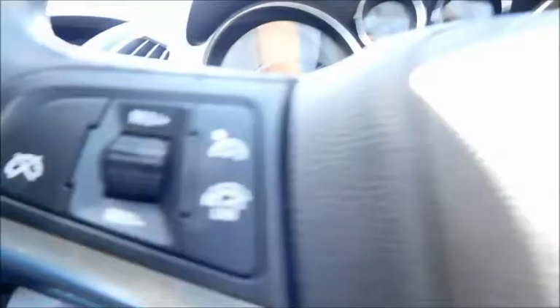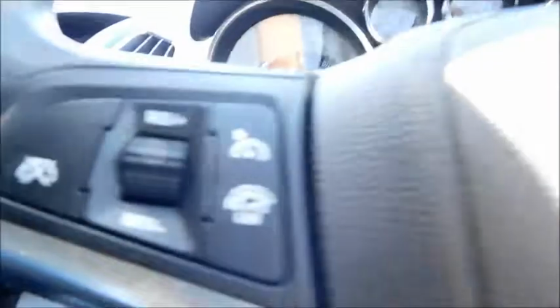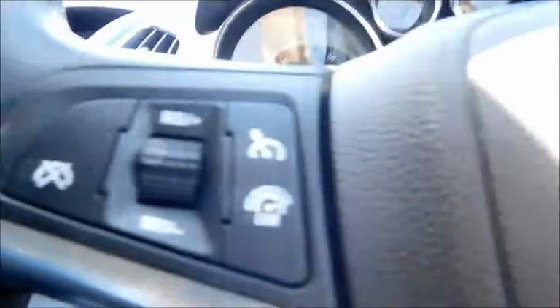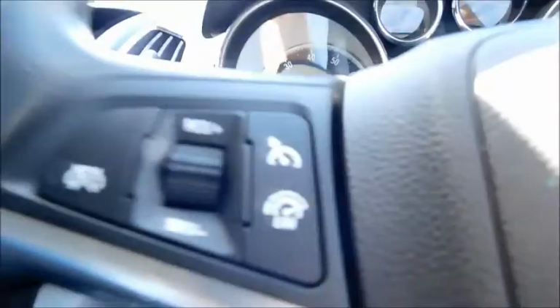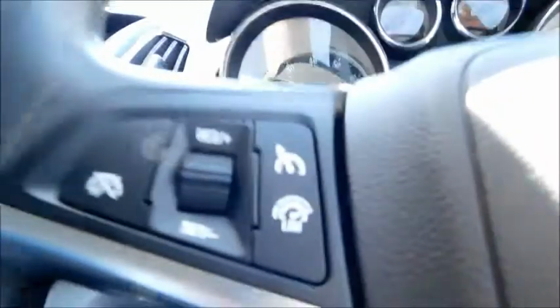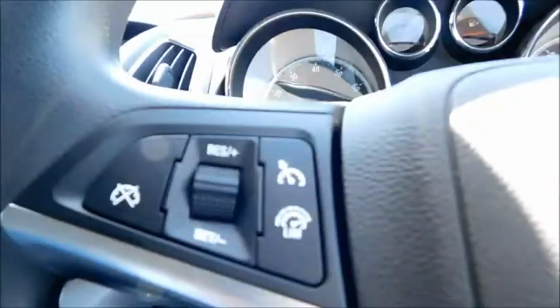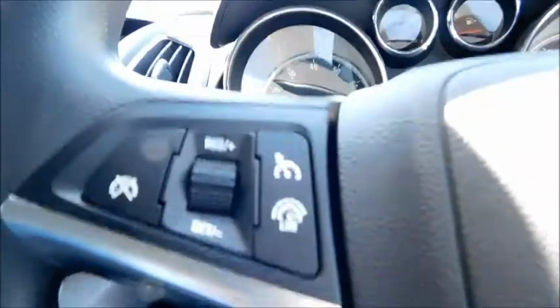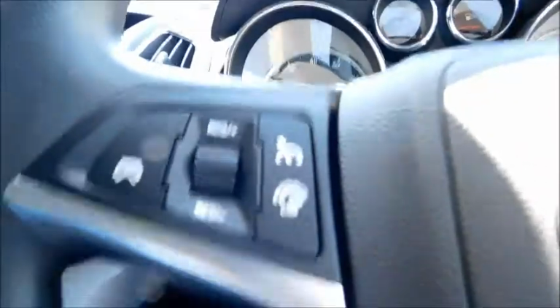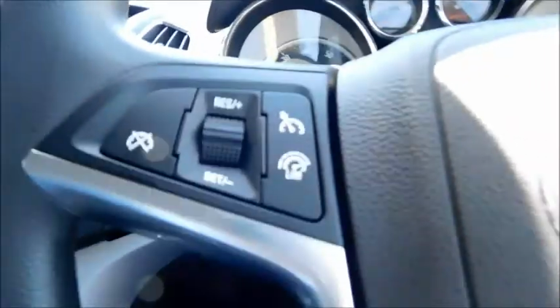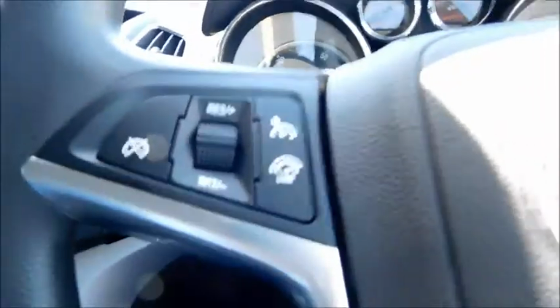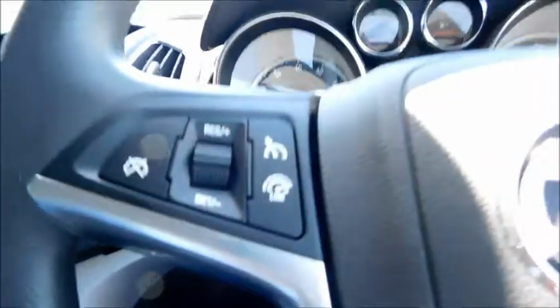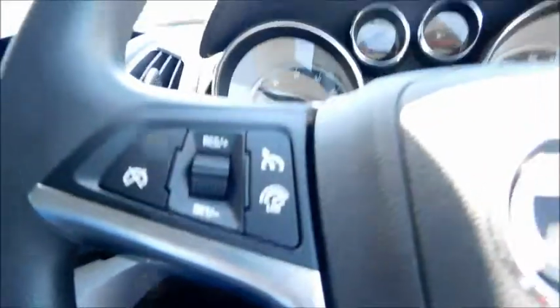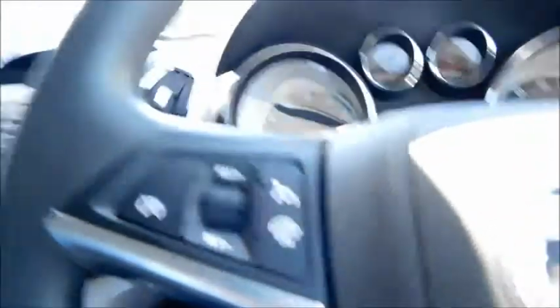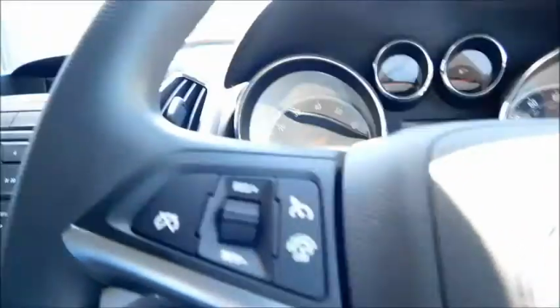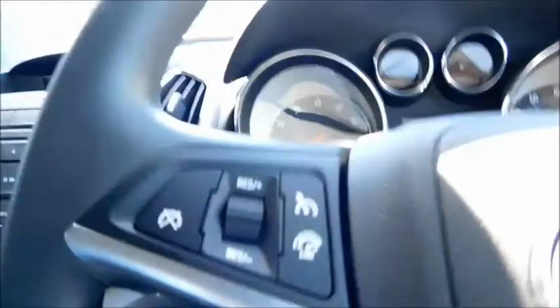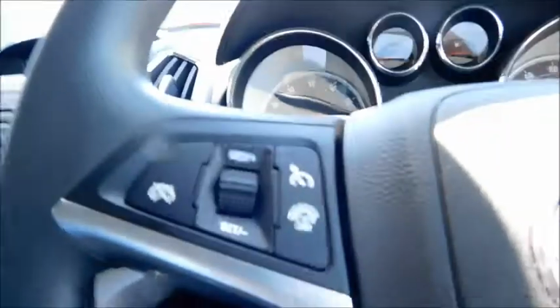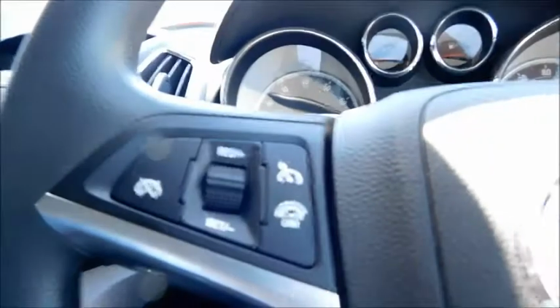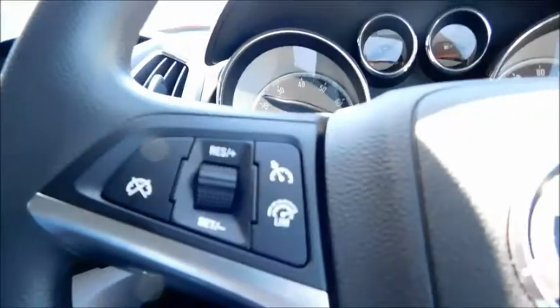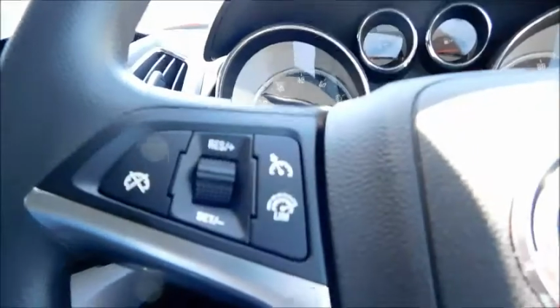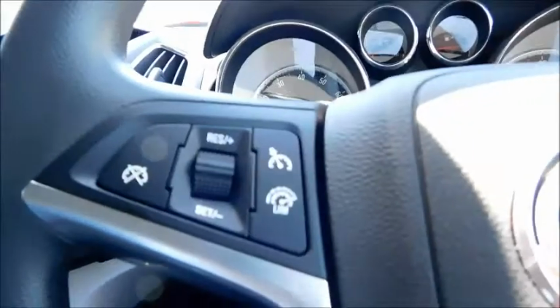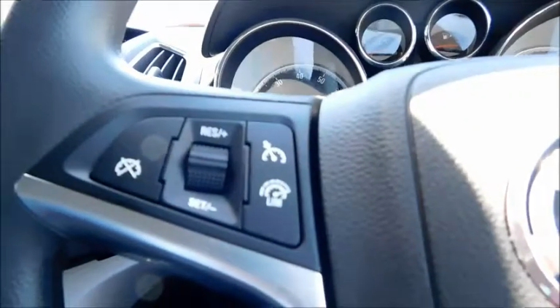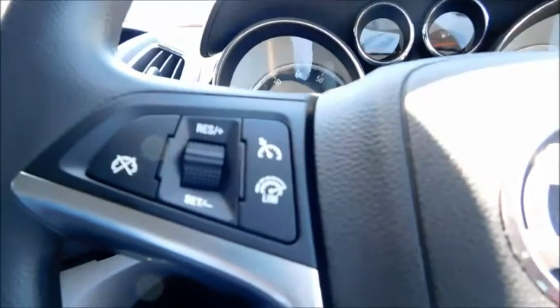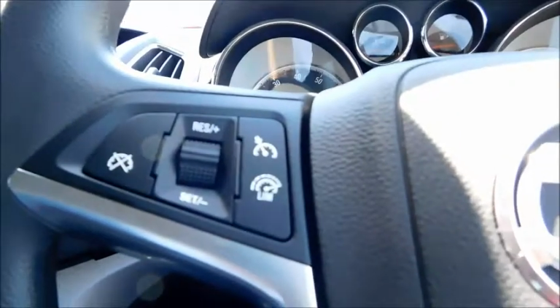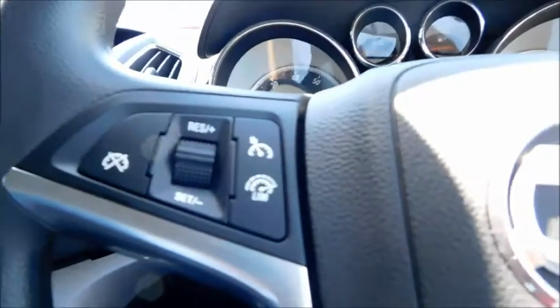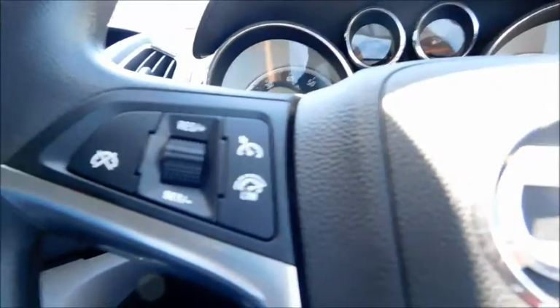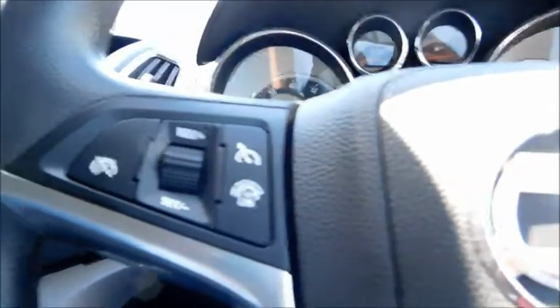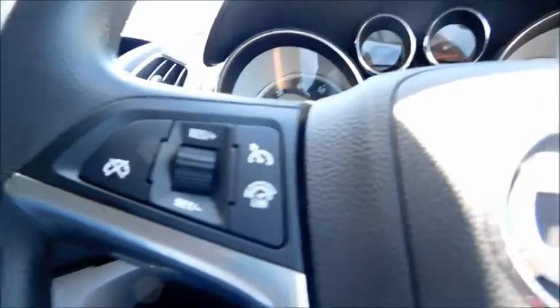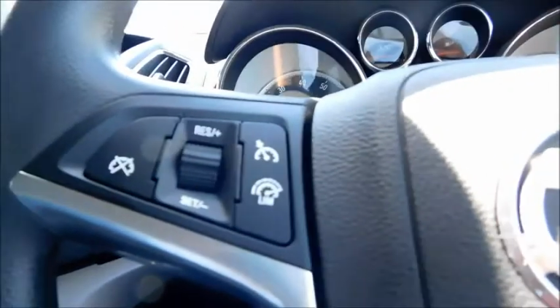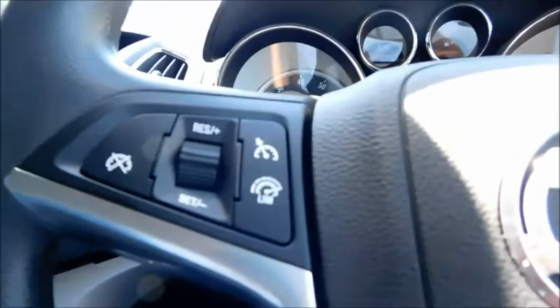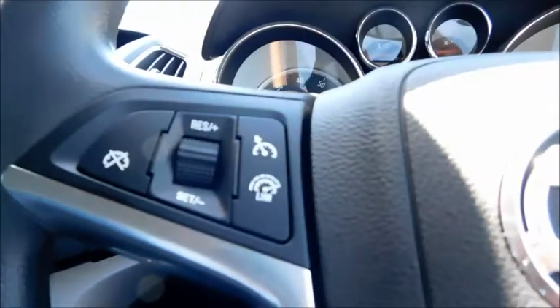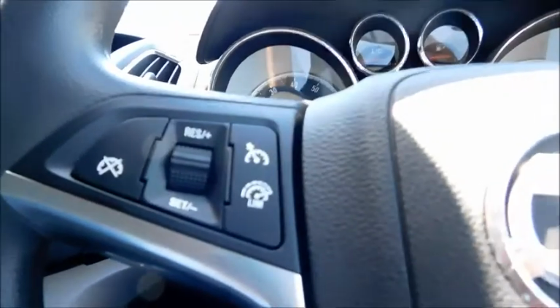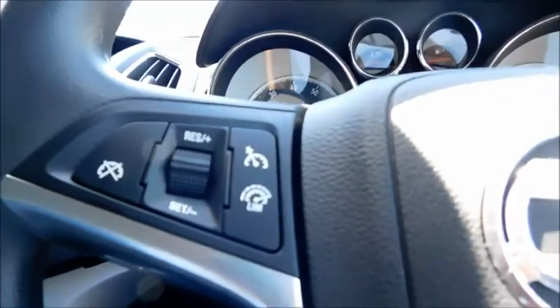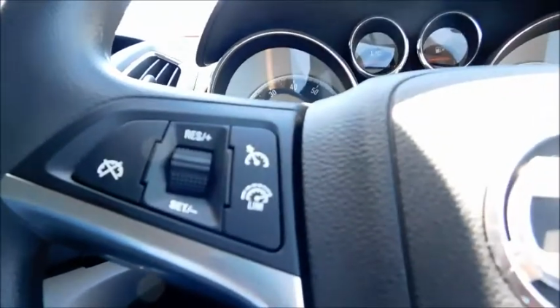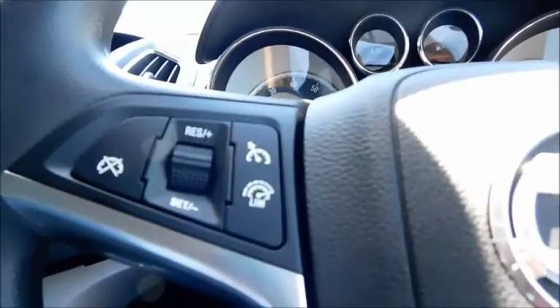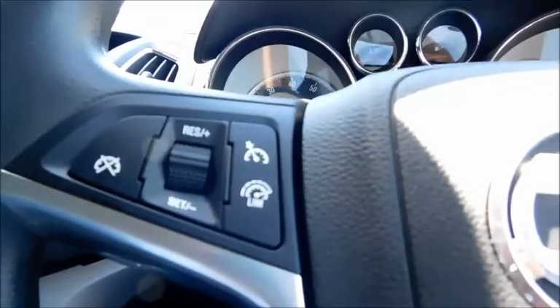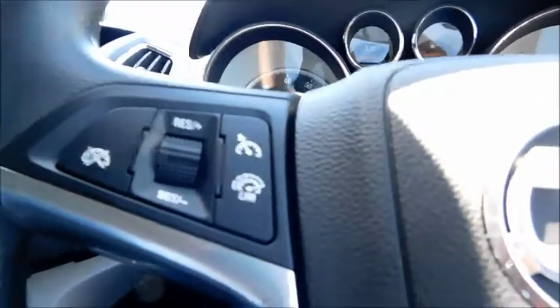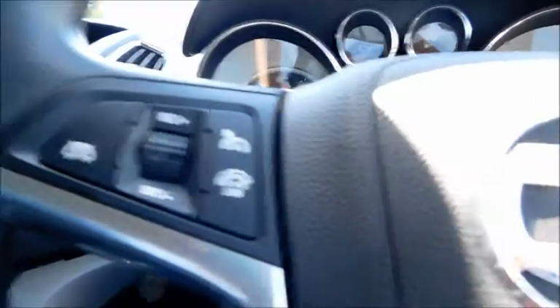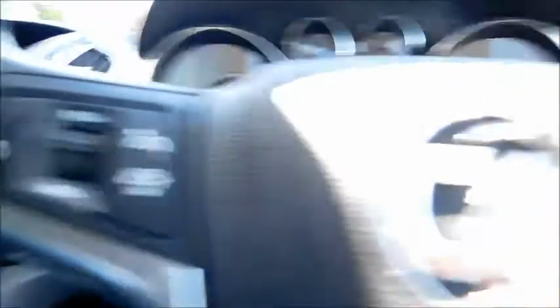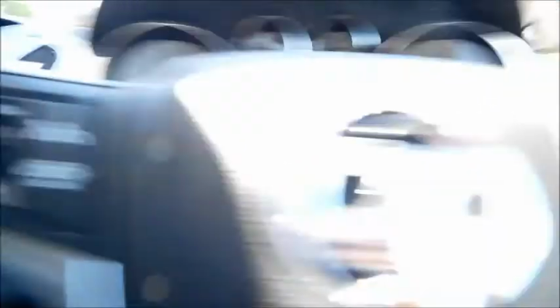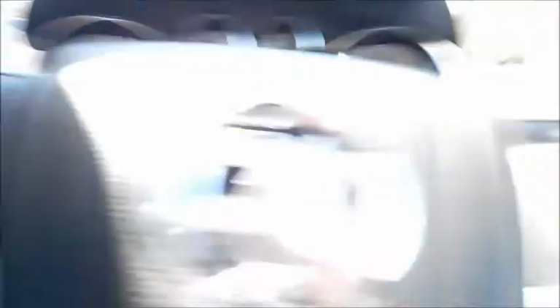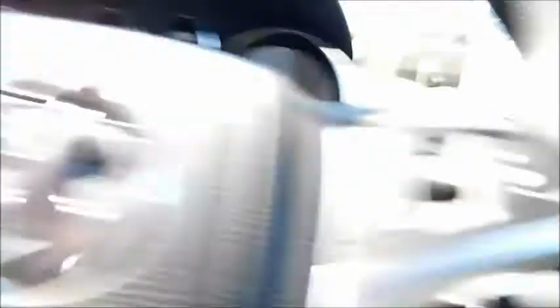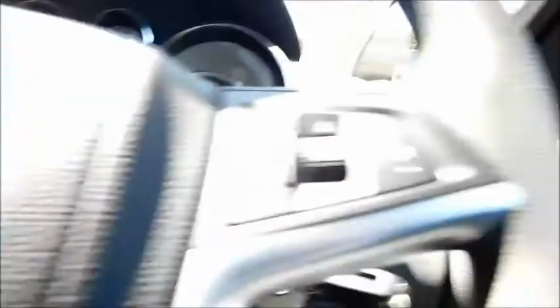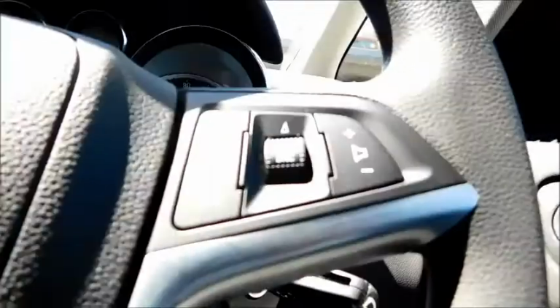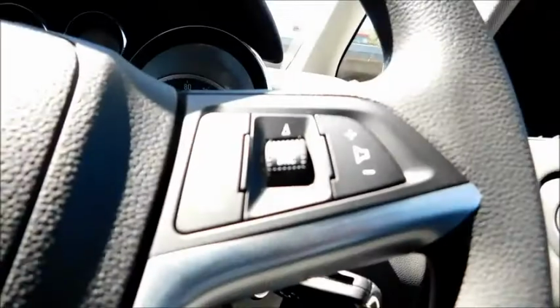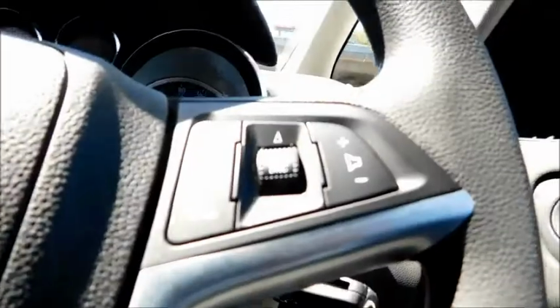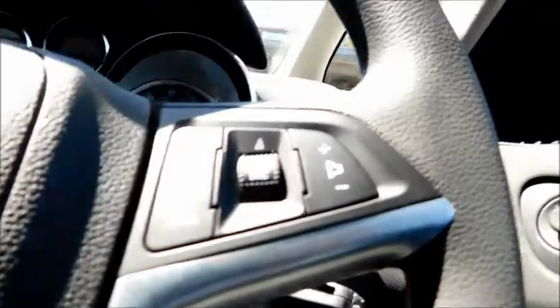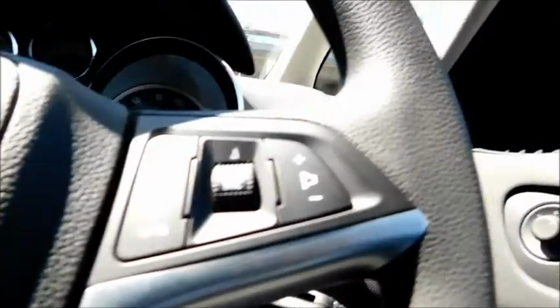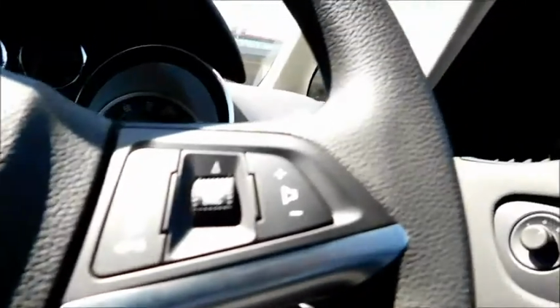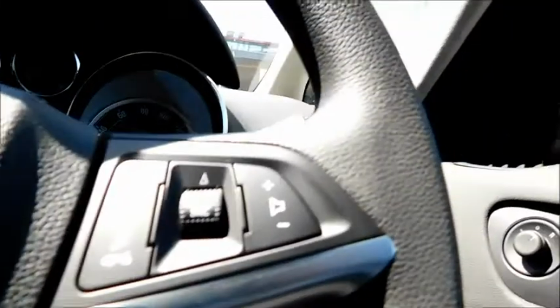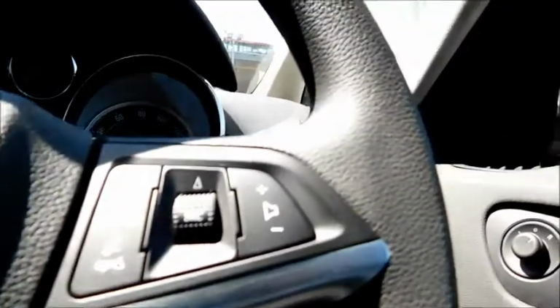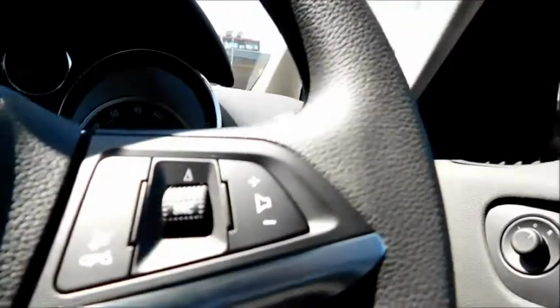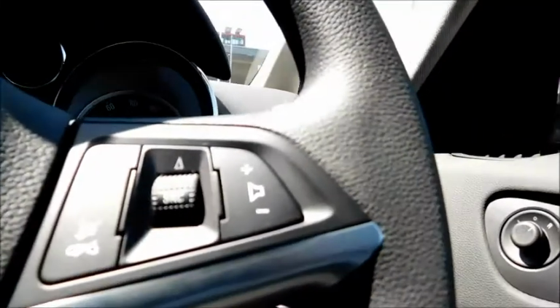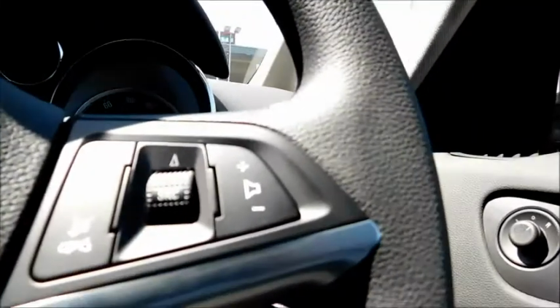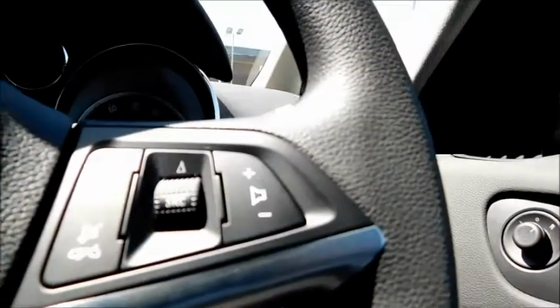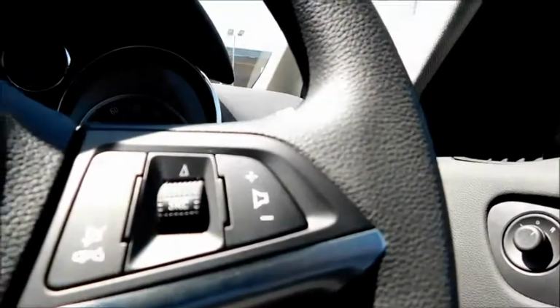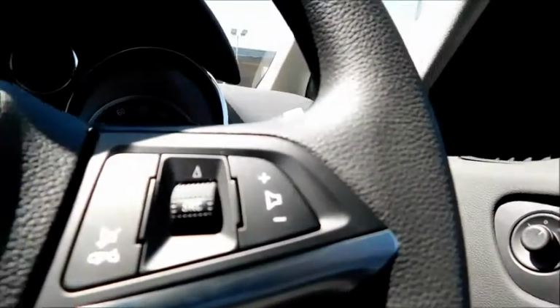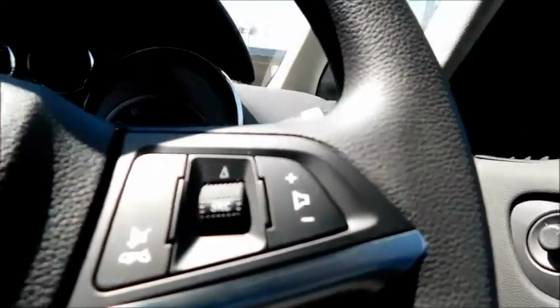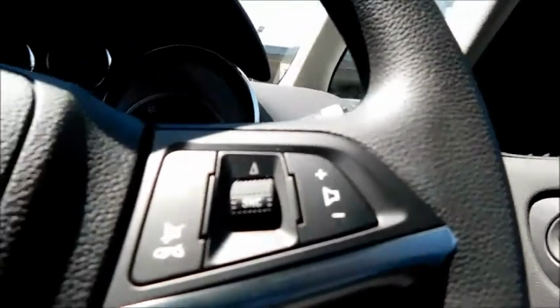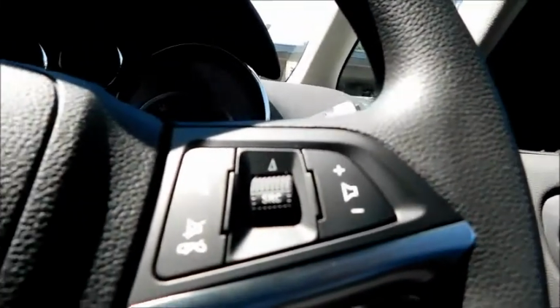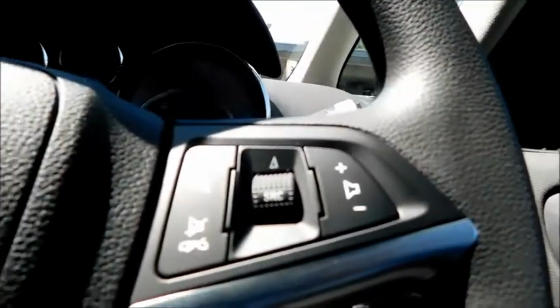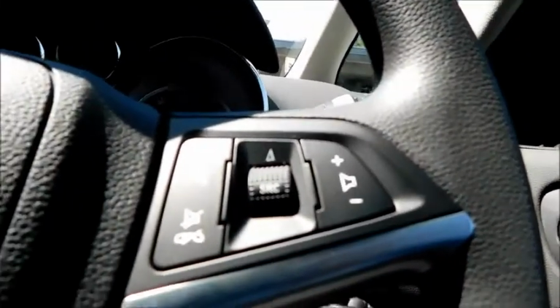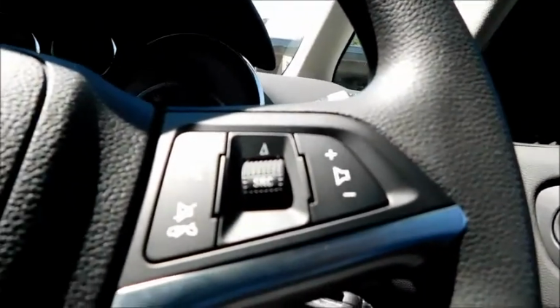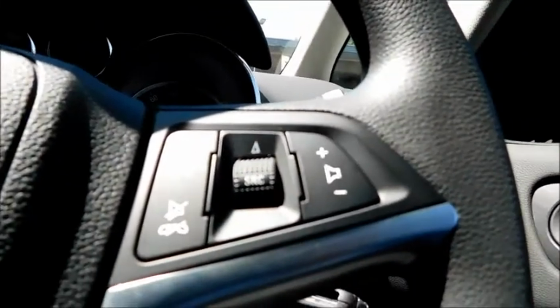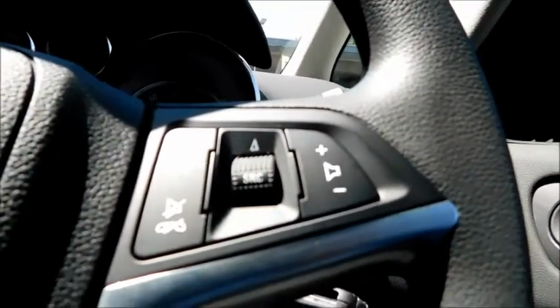On the steering wheel you'll find features such as cruise control and a speed limiter, and you'll also be able to change your volume and switch to your media.